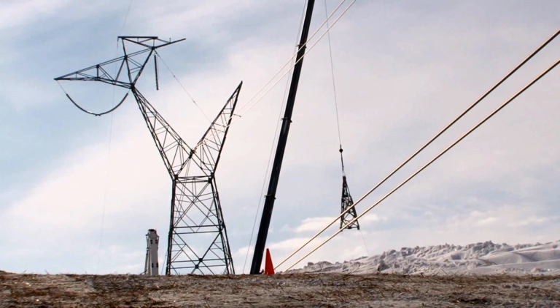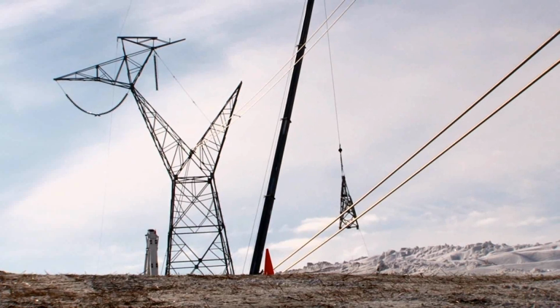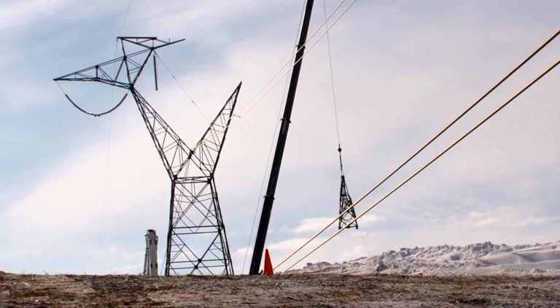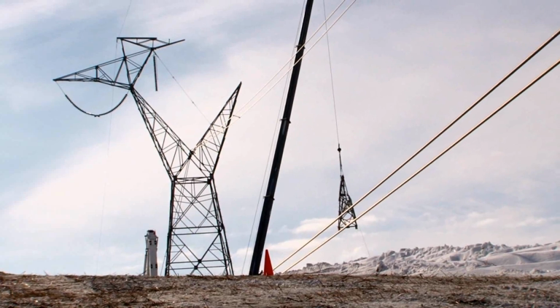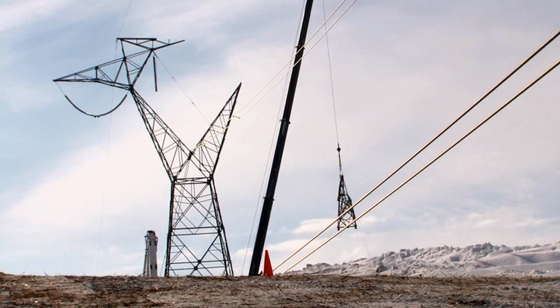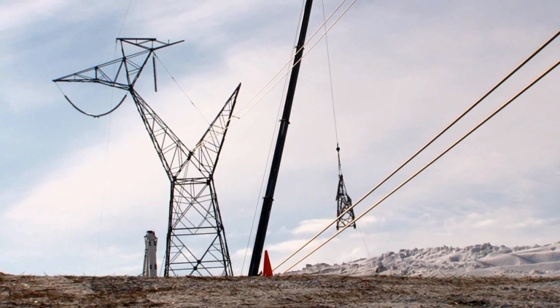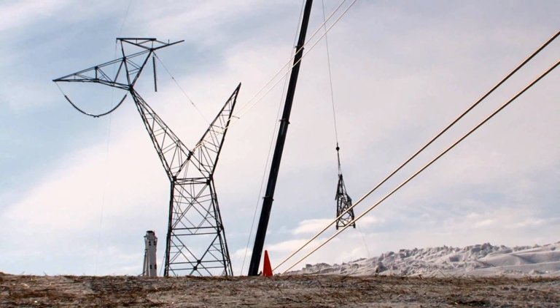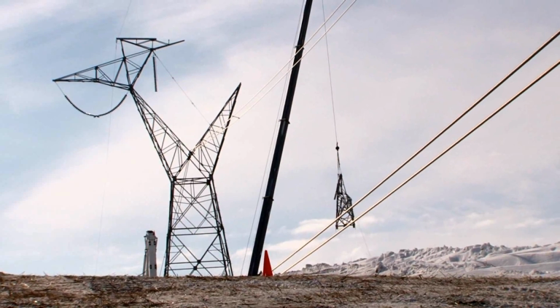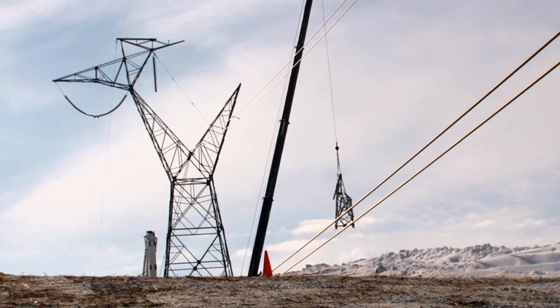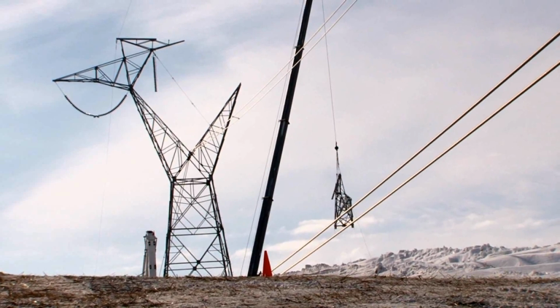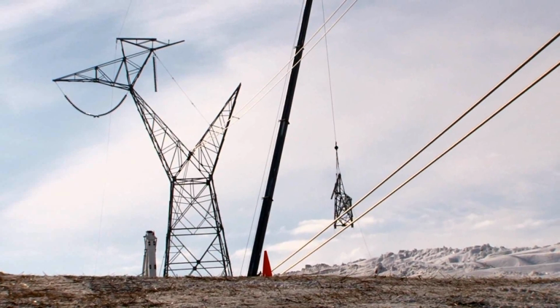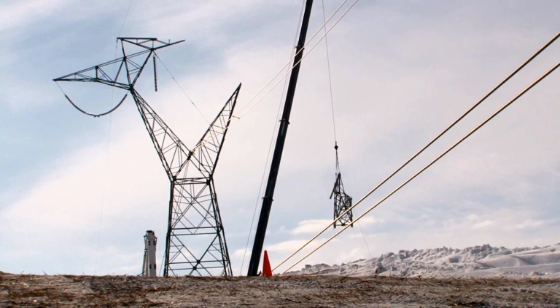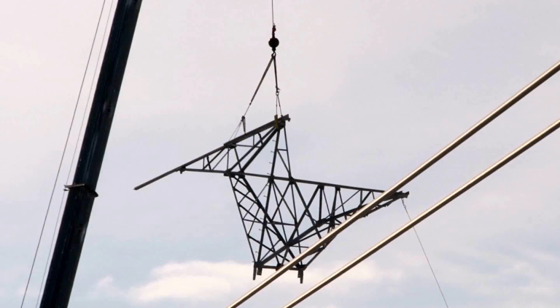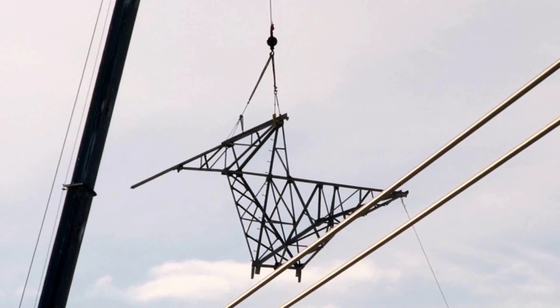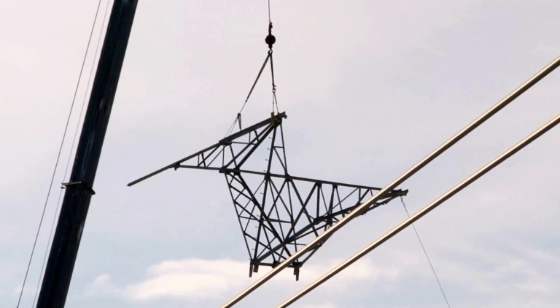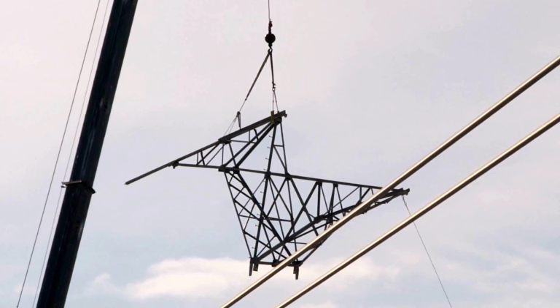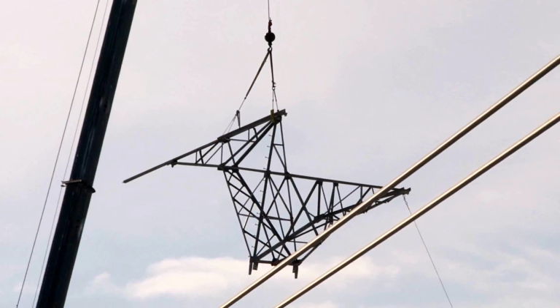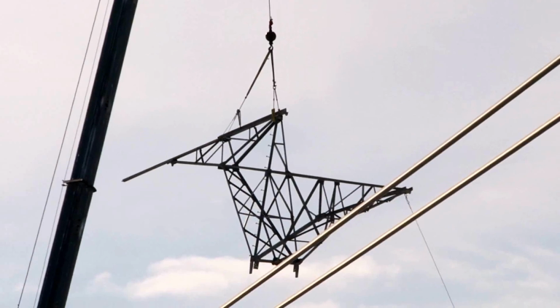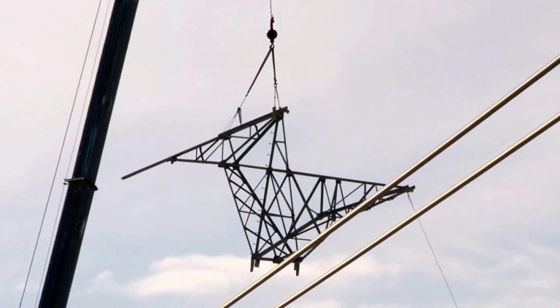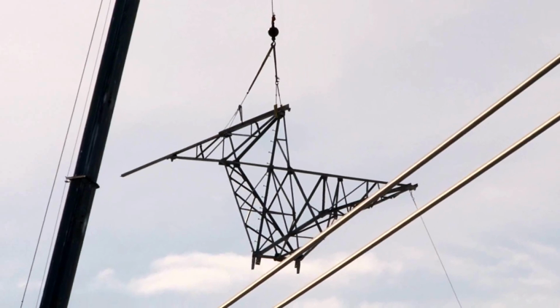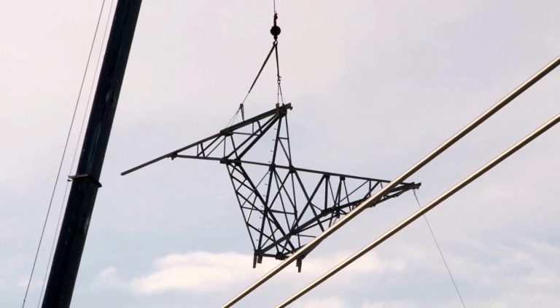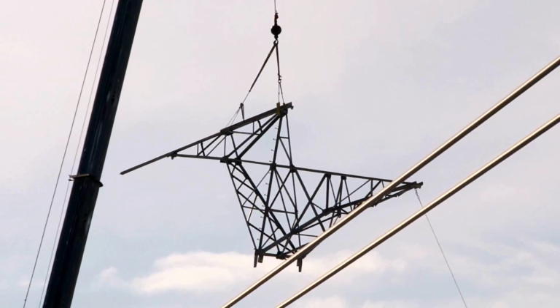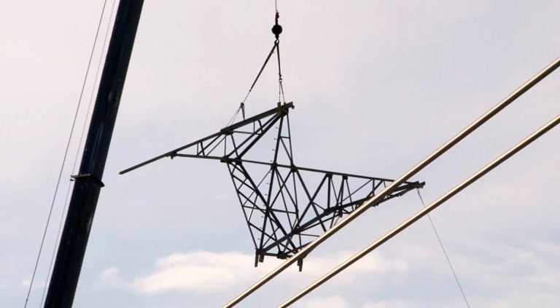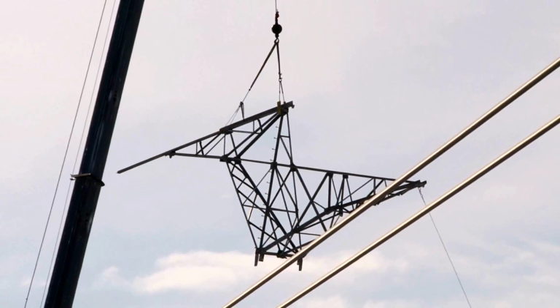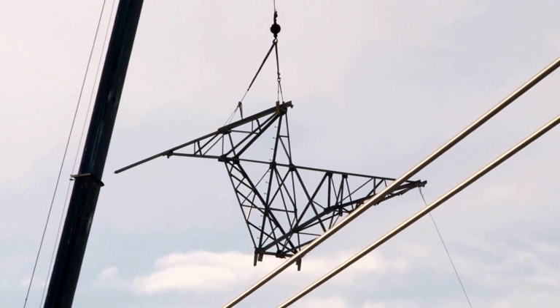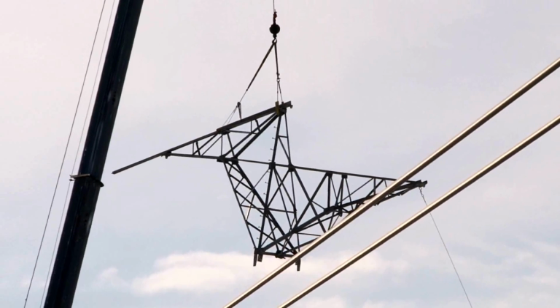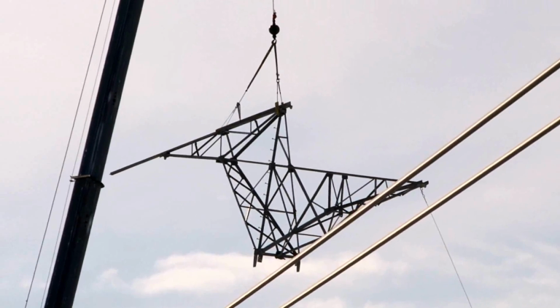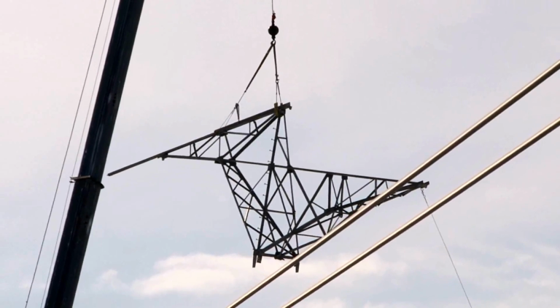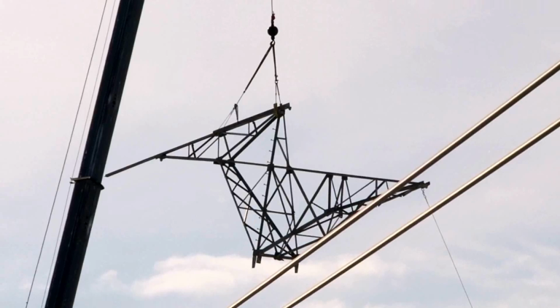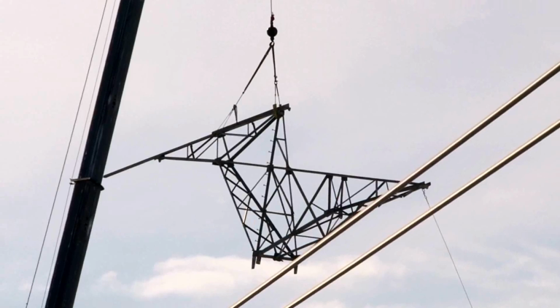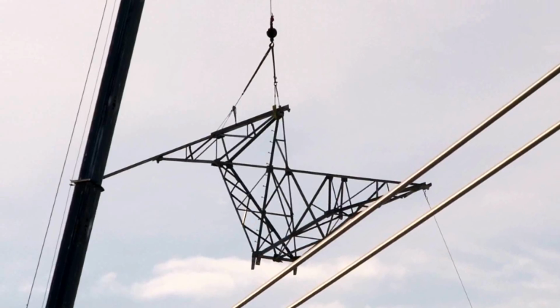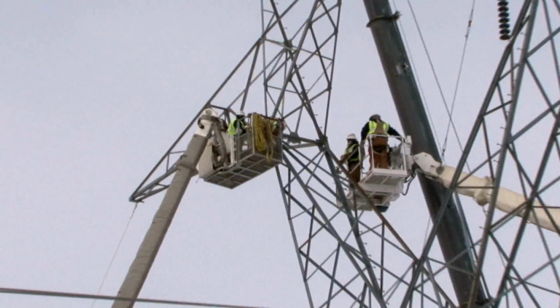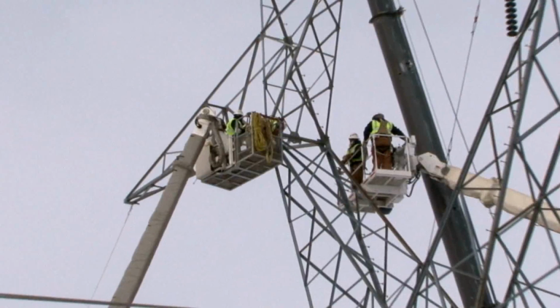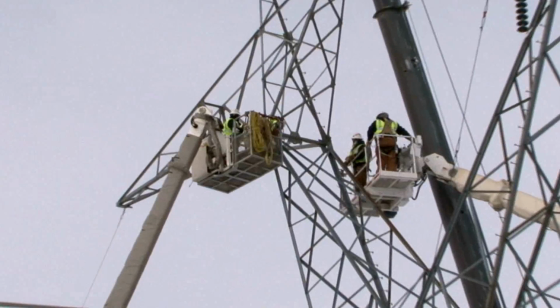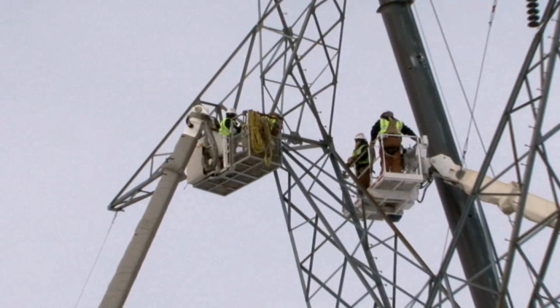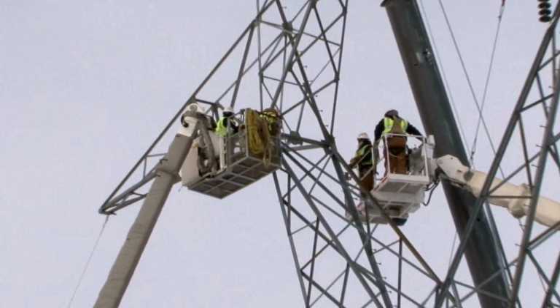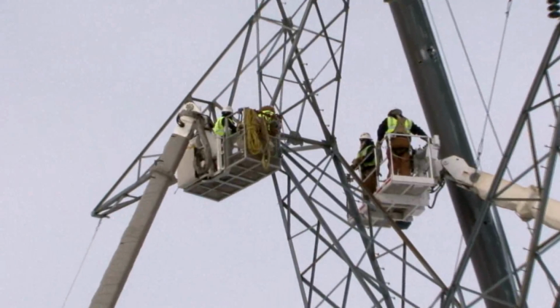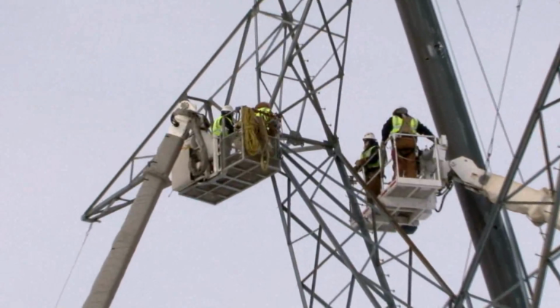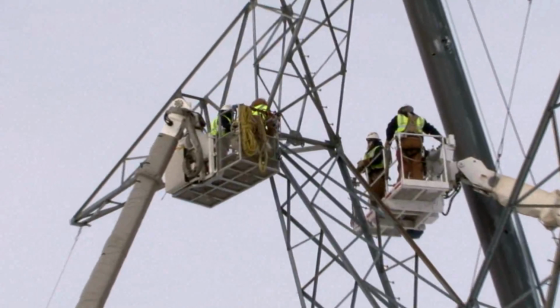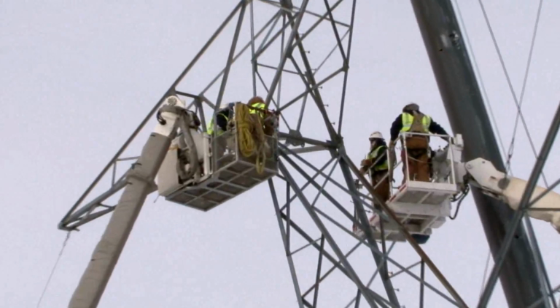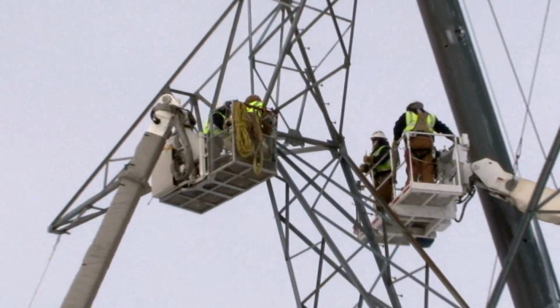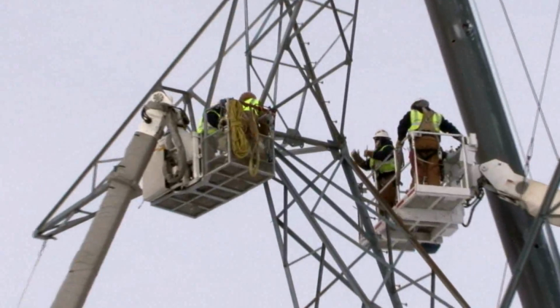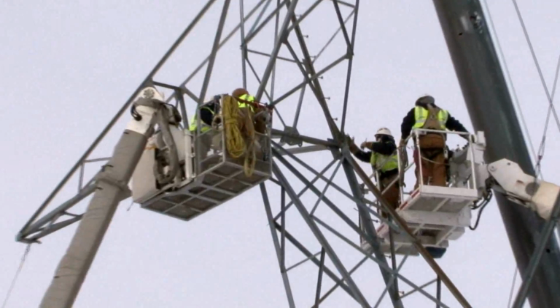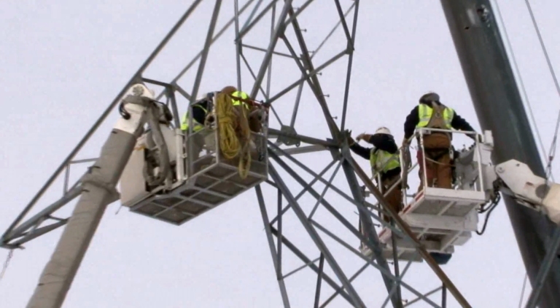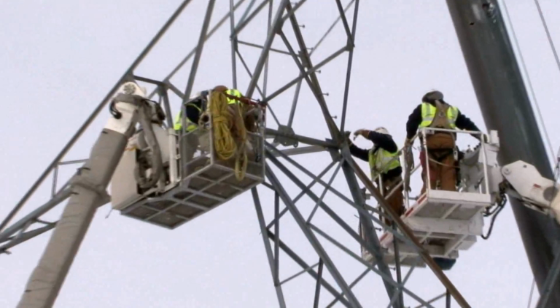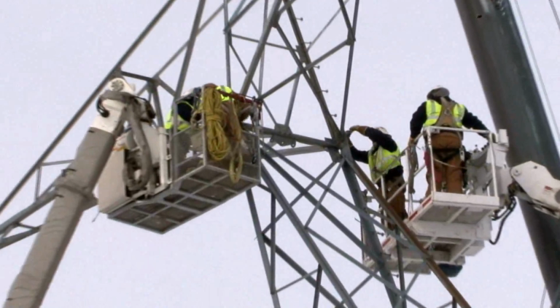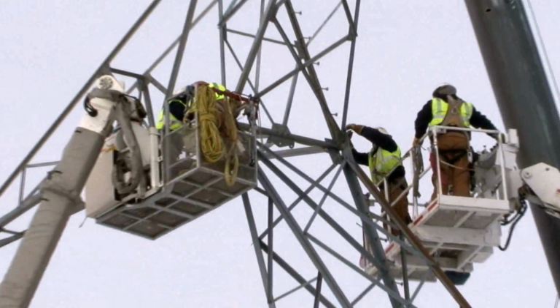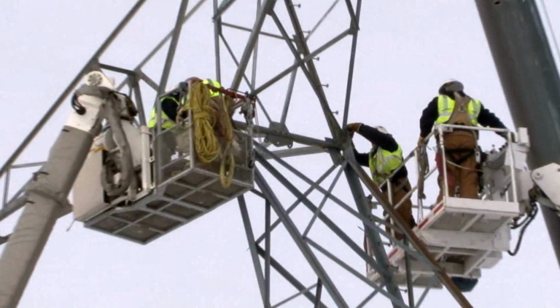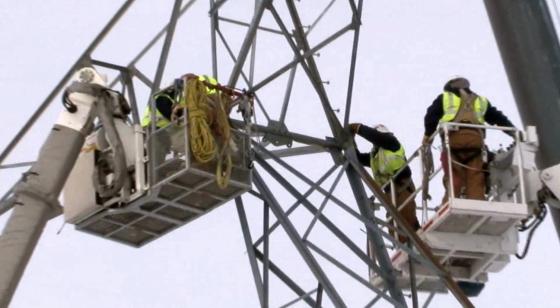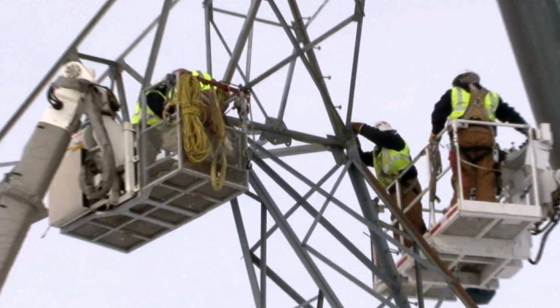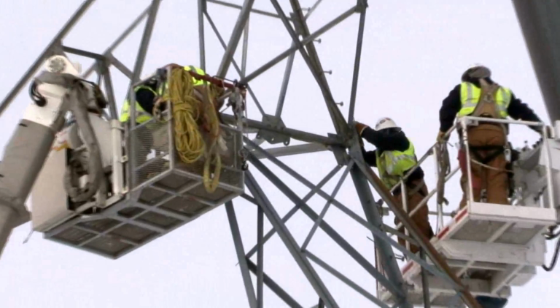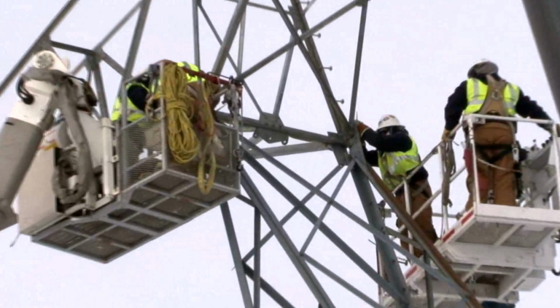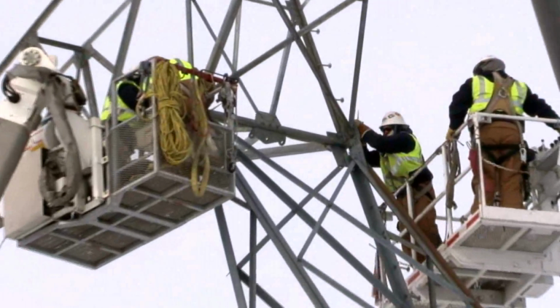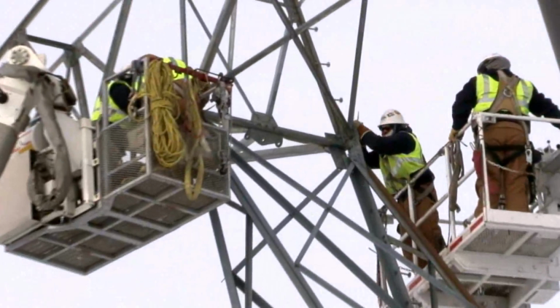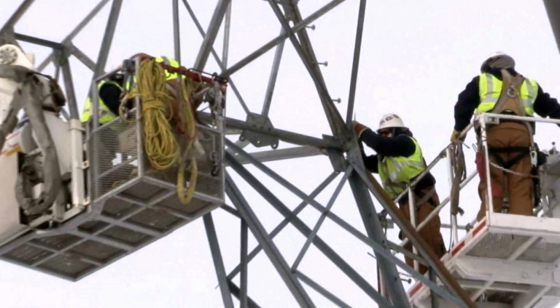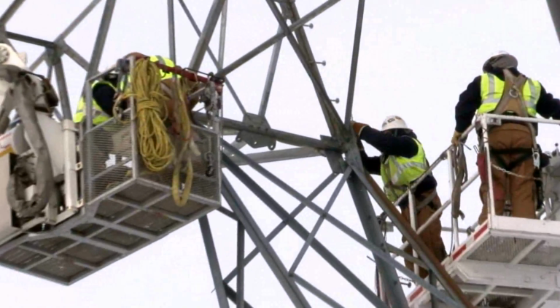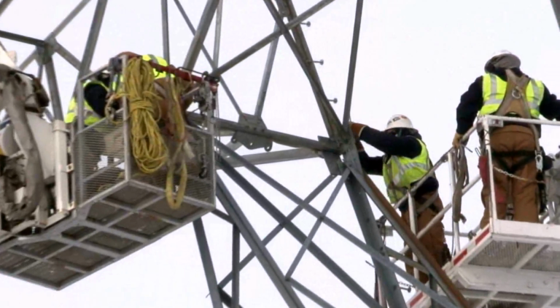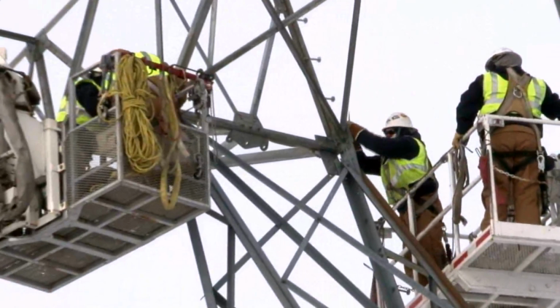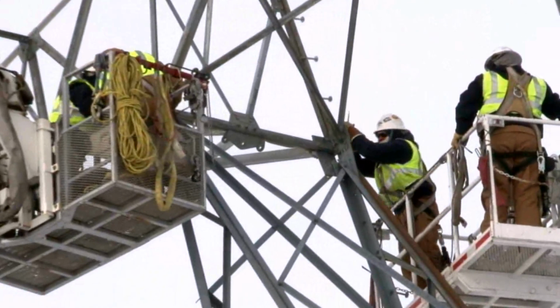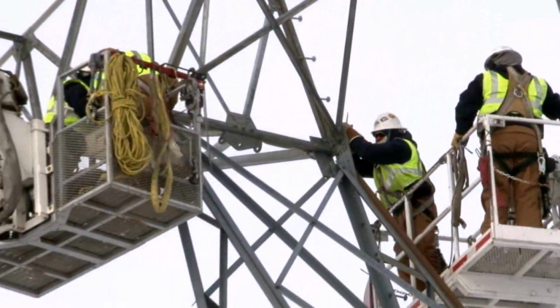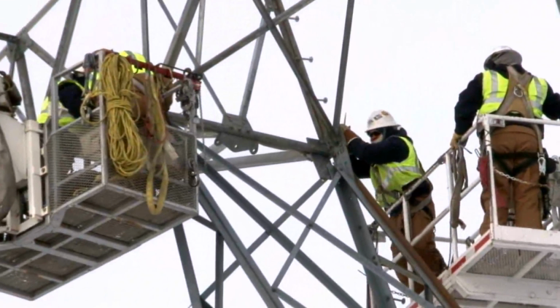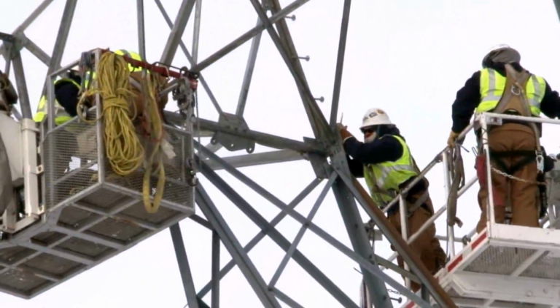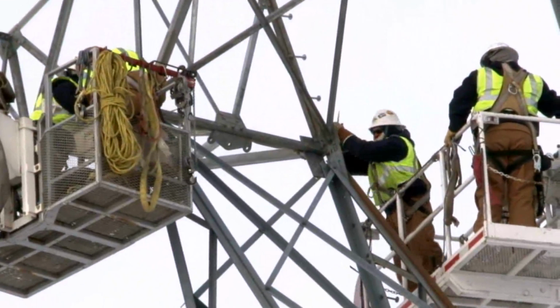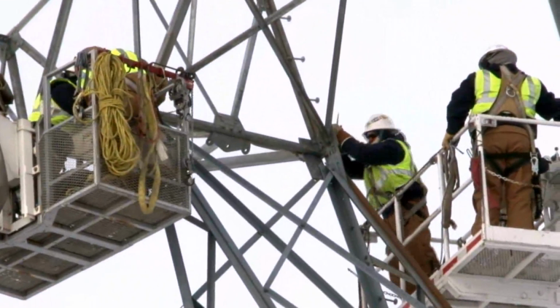Crews from Basin Electric's six transmission system maintenance outposts in four states were called in — 22 linemen and three mechanics in all.